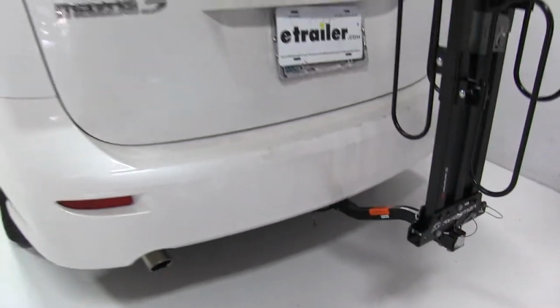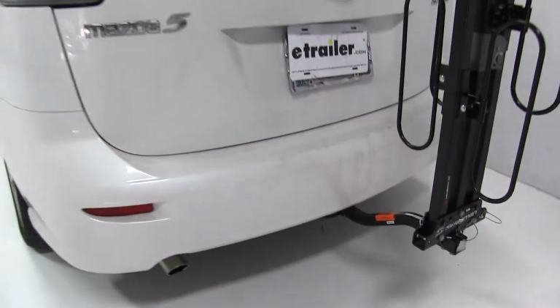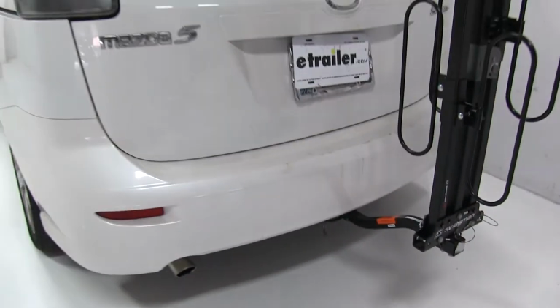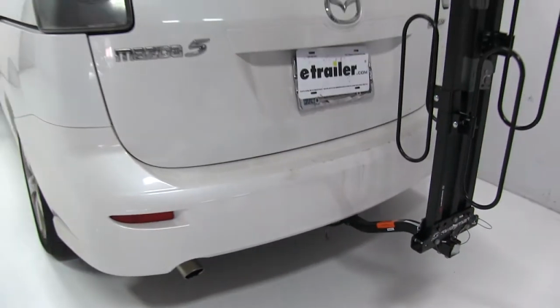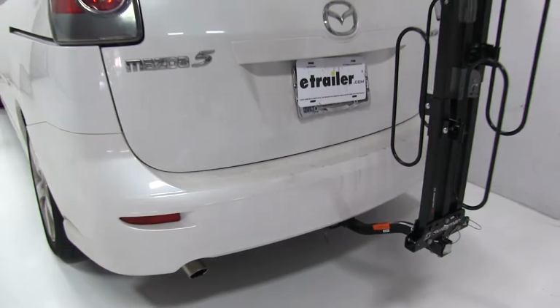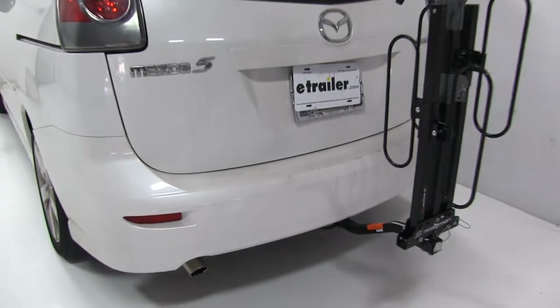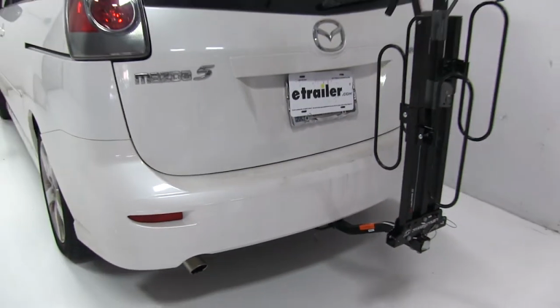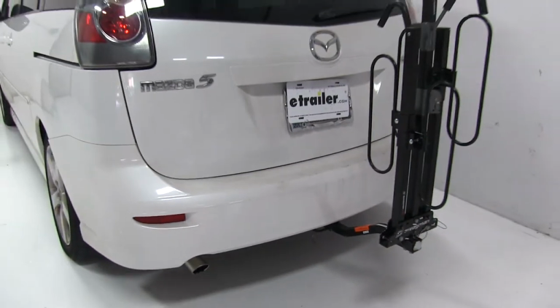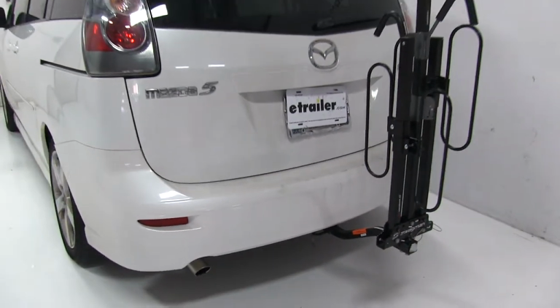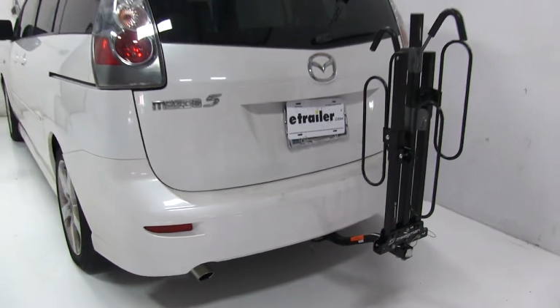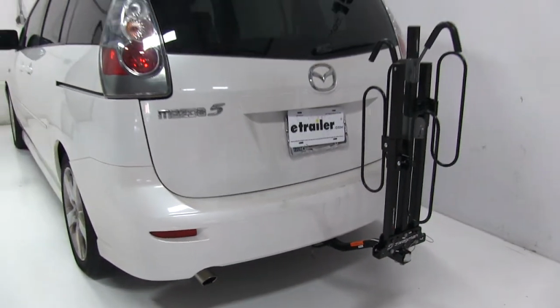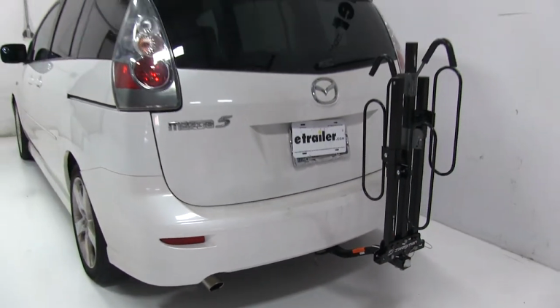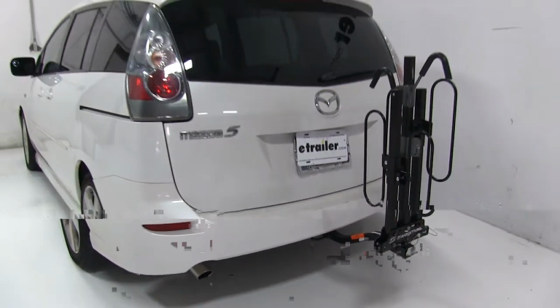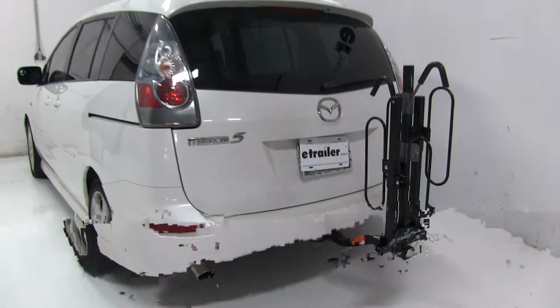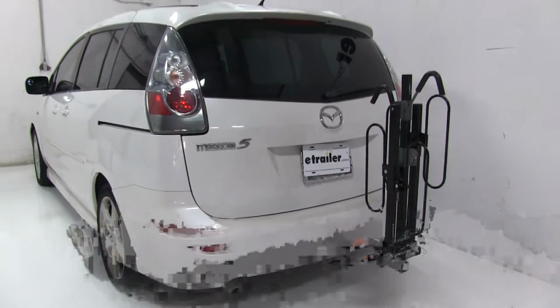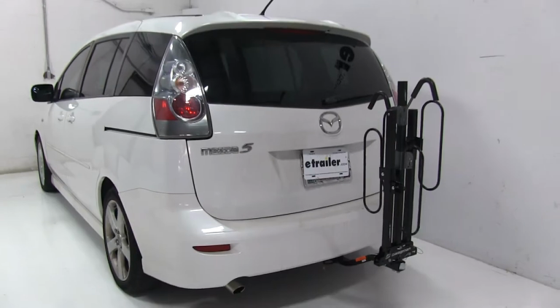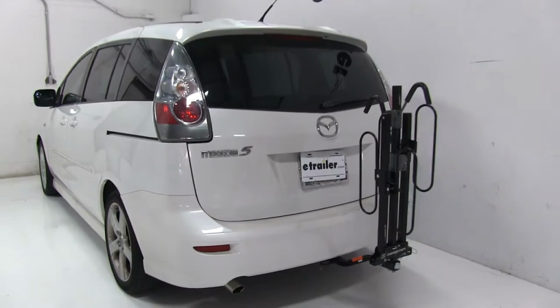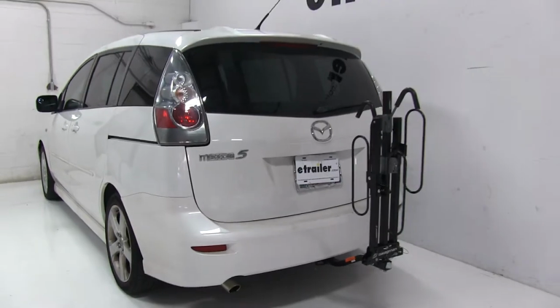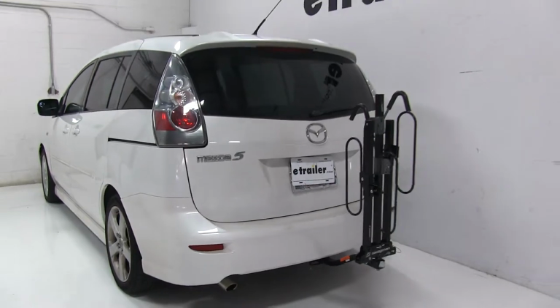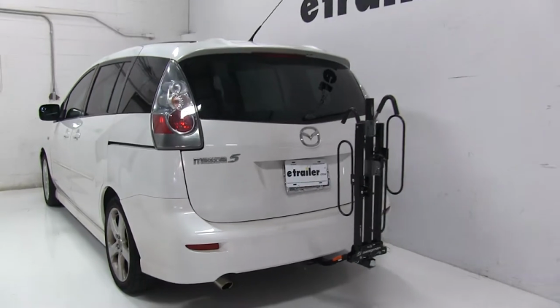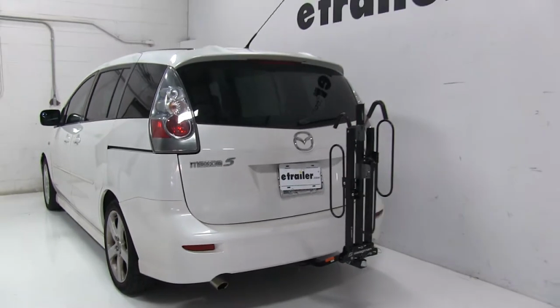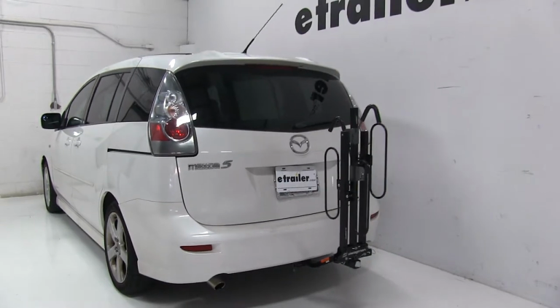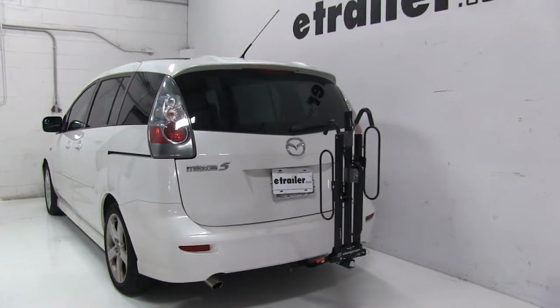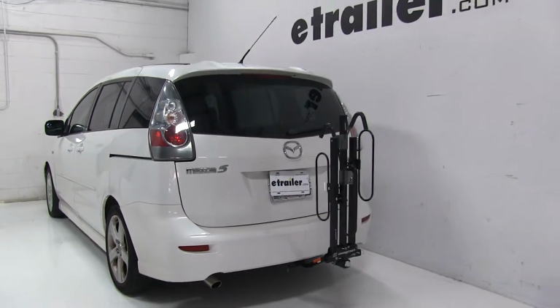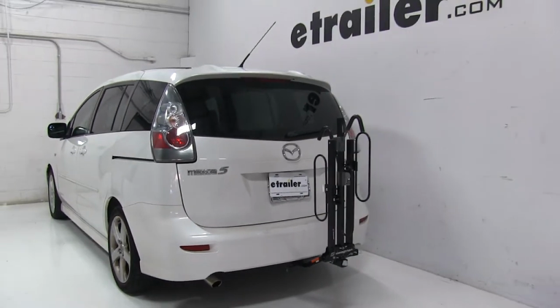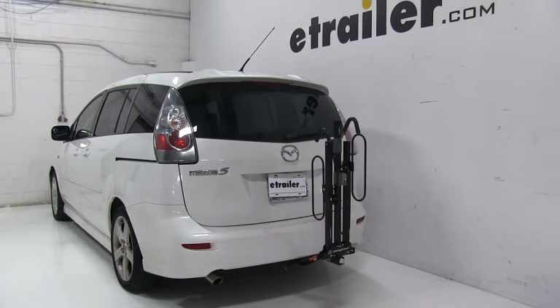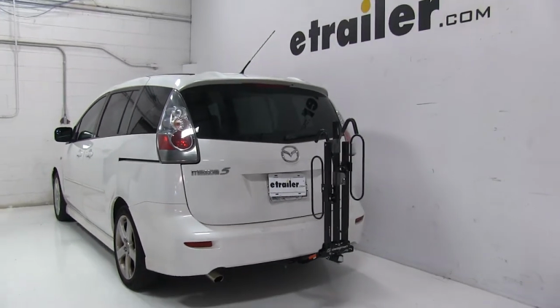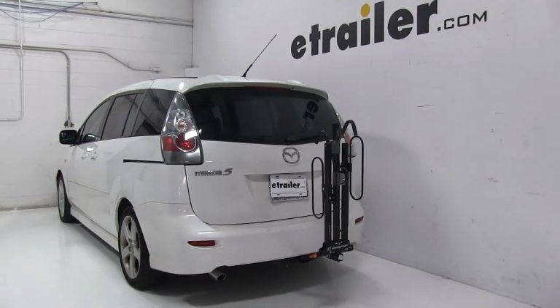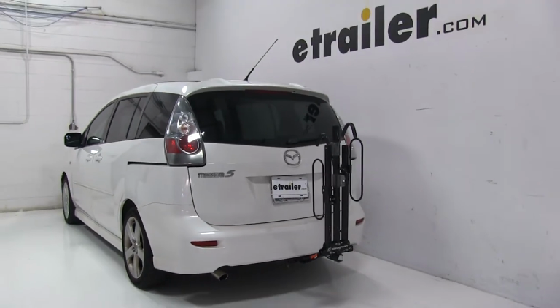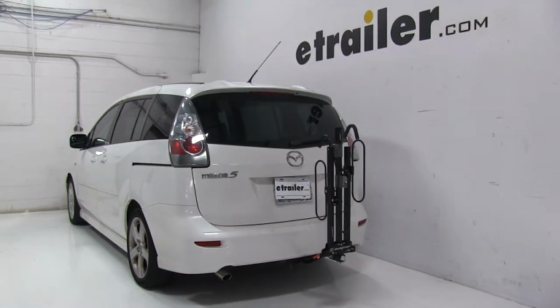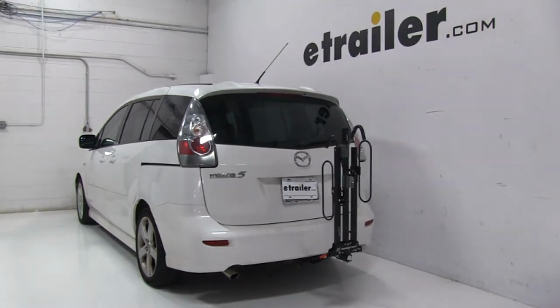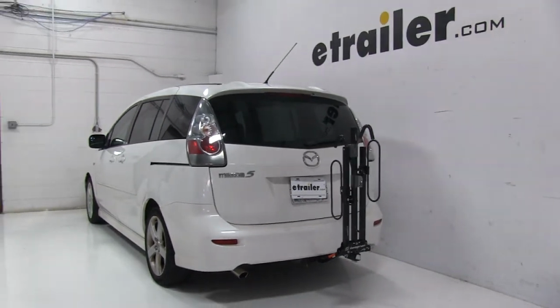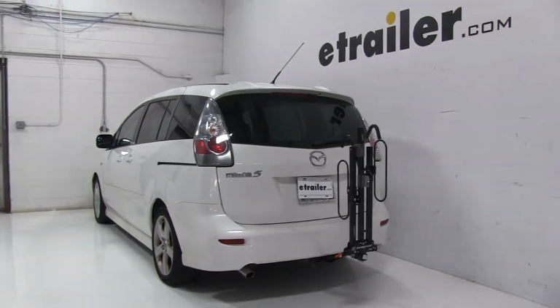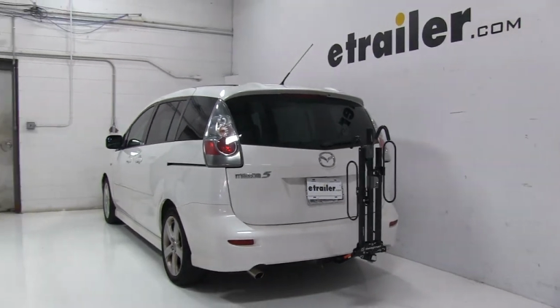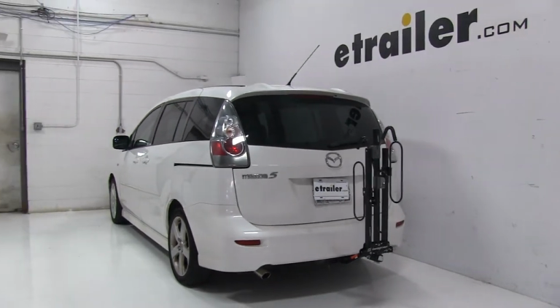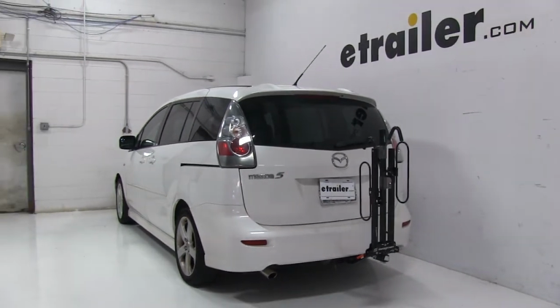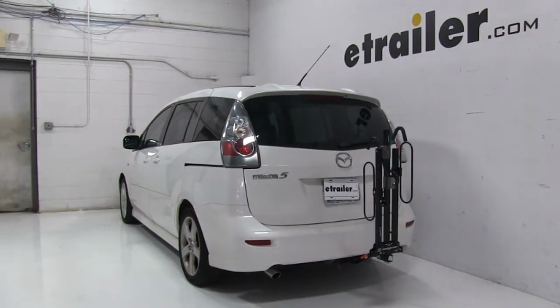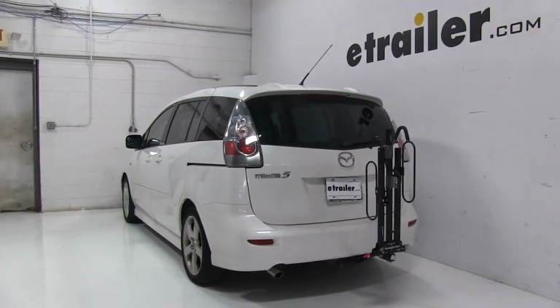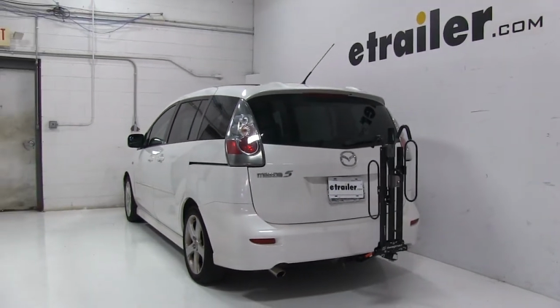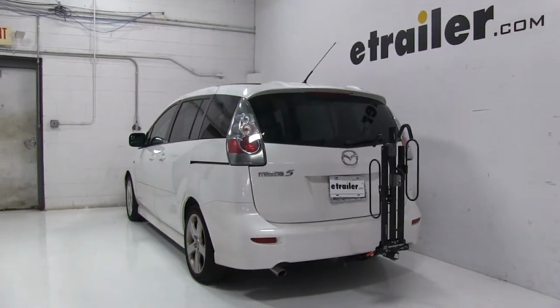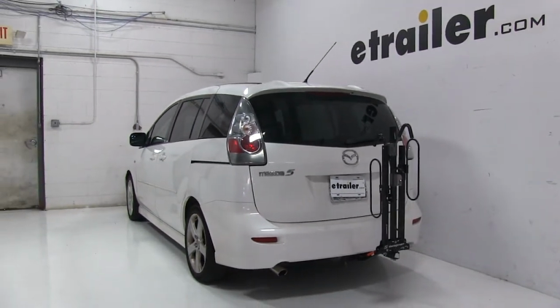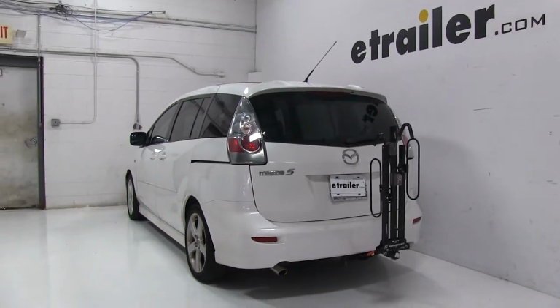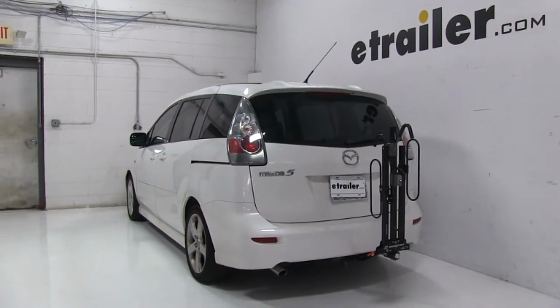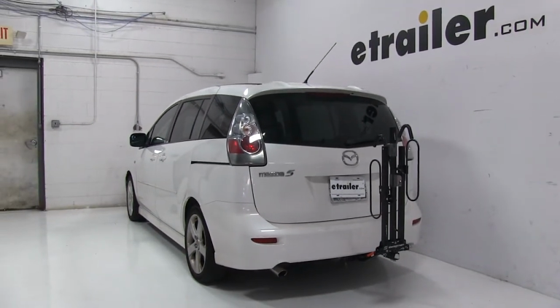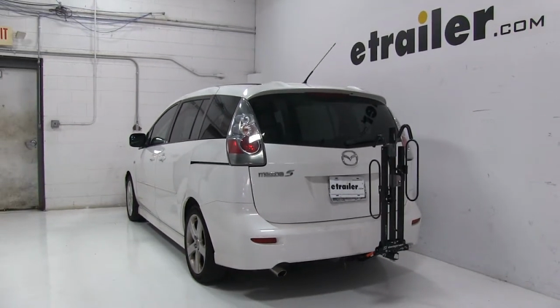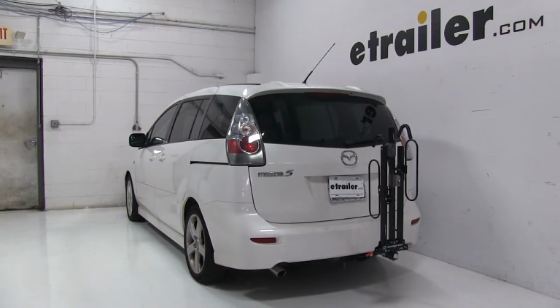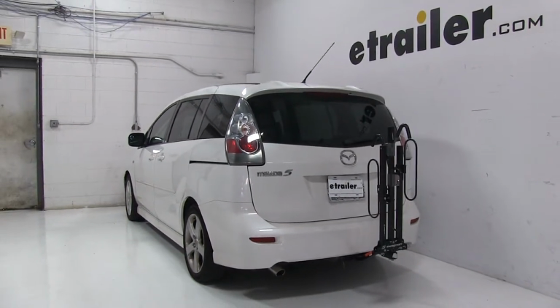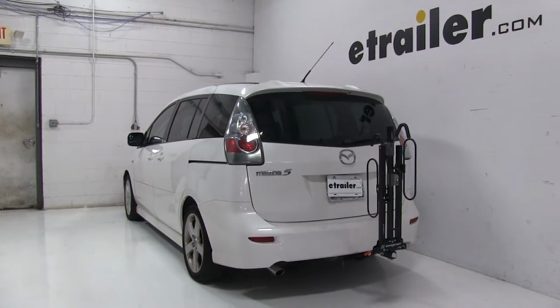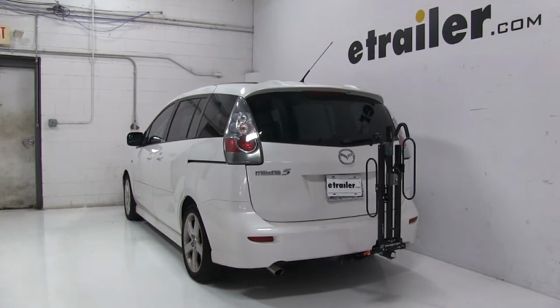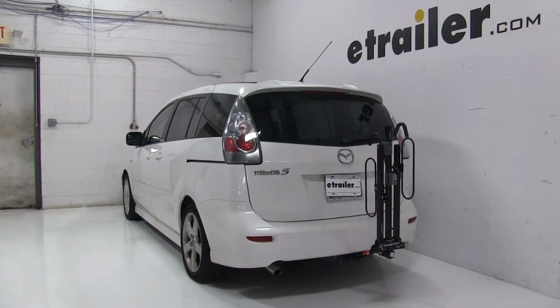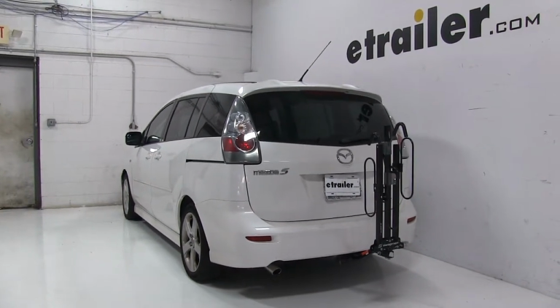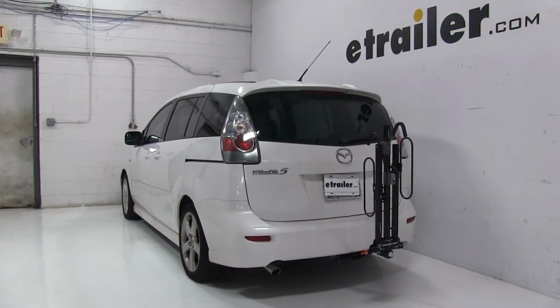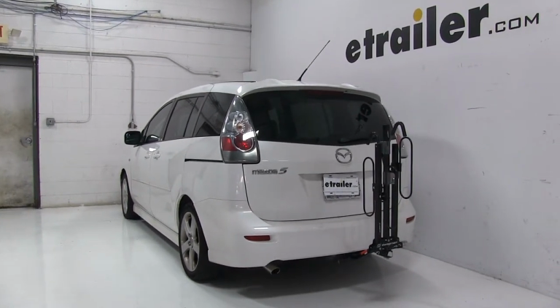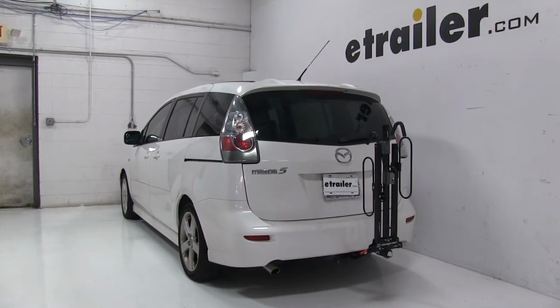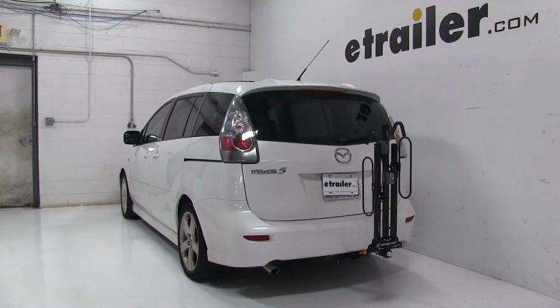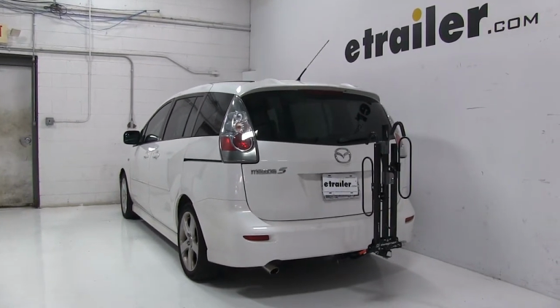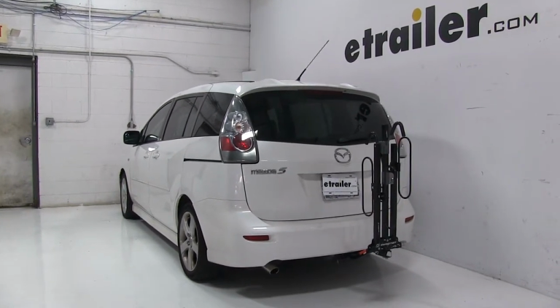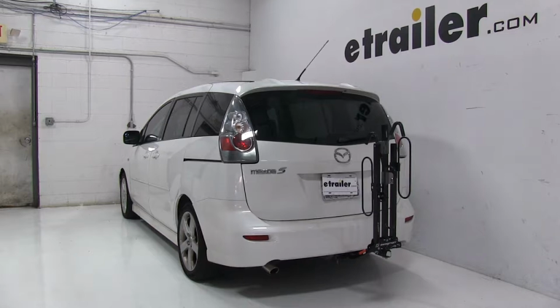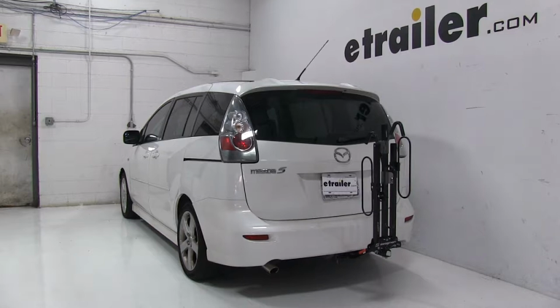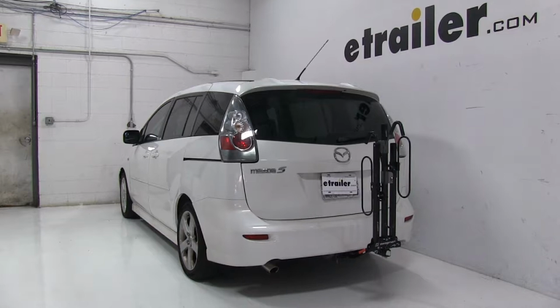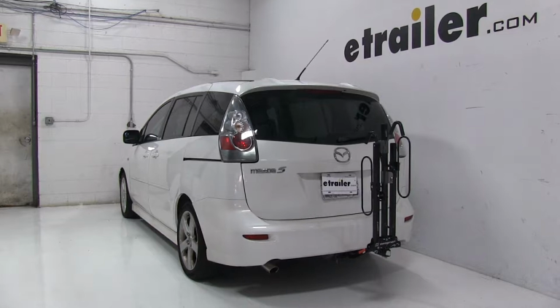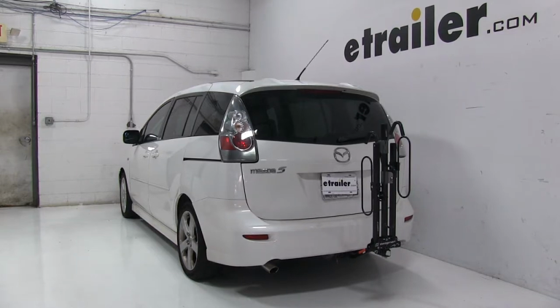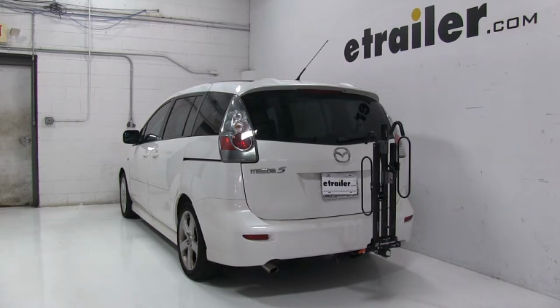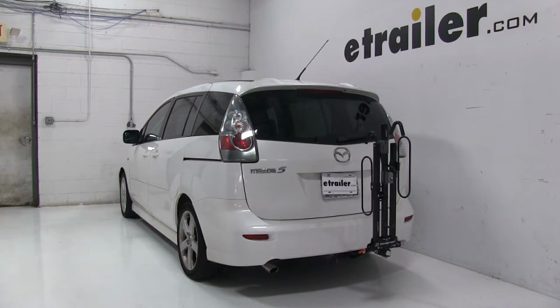And there you have it for the Swagman XC2 bike rack, part number S64650, on our 2007 Mazda 5.